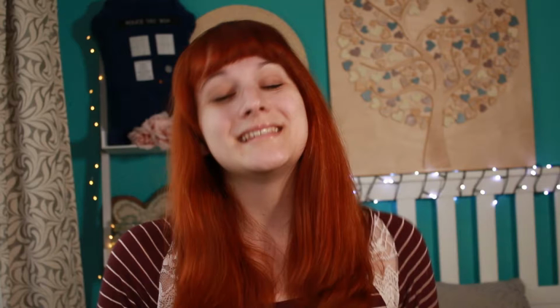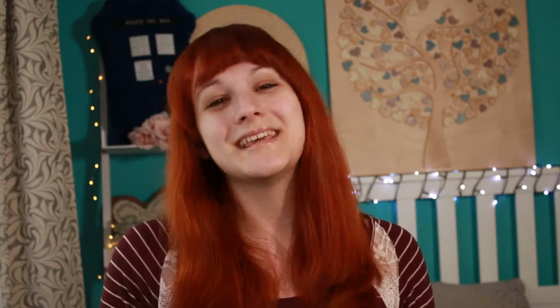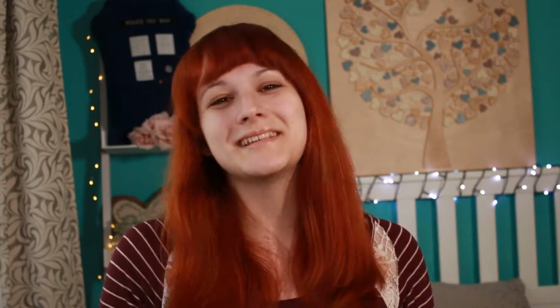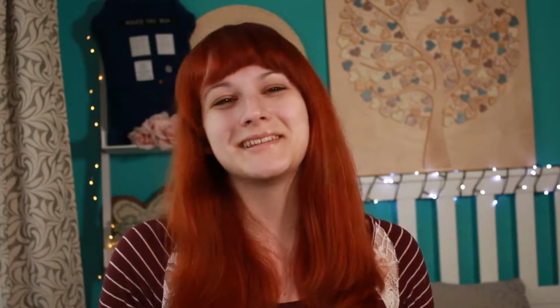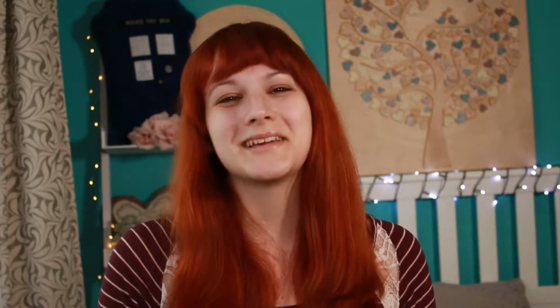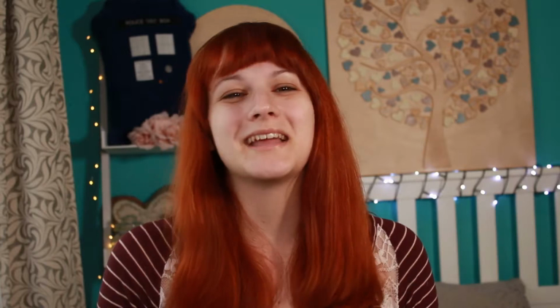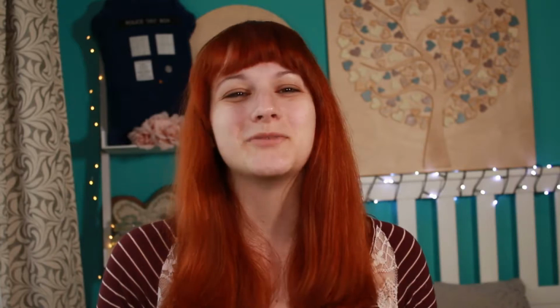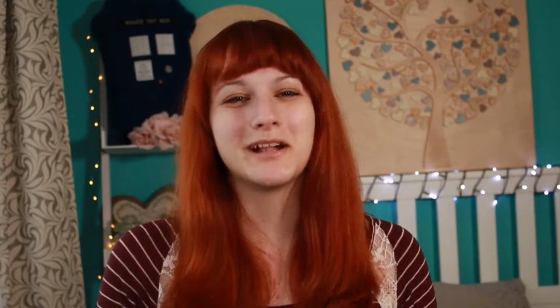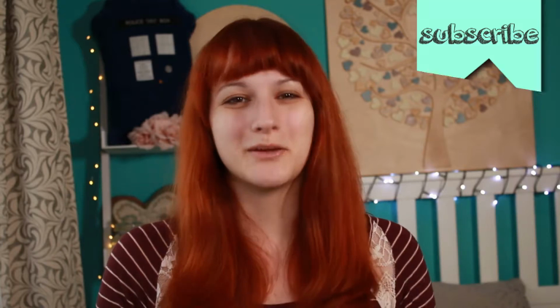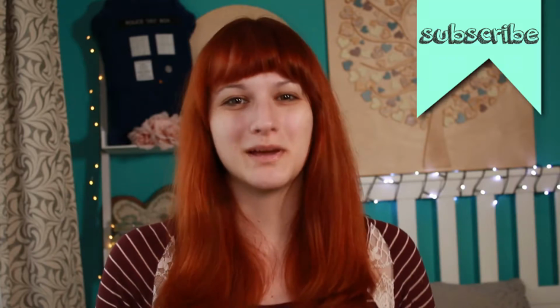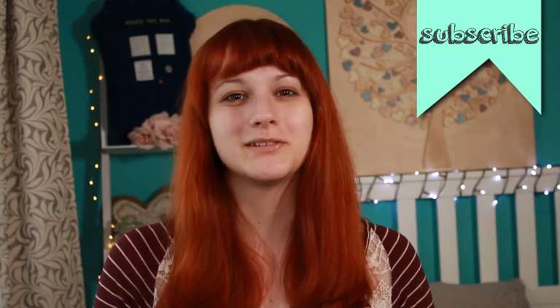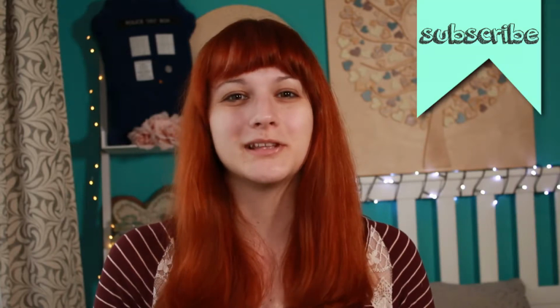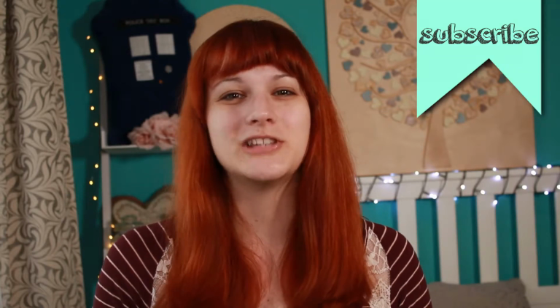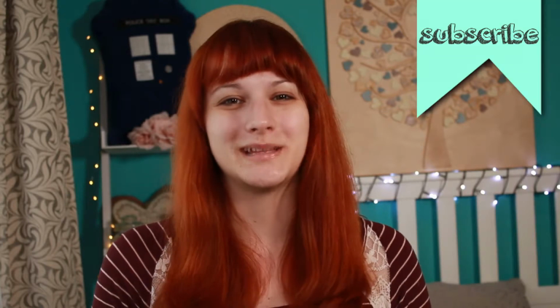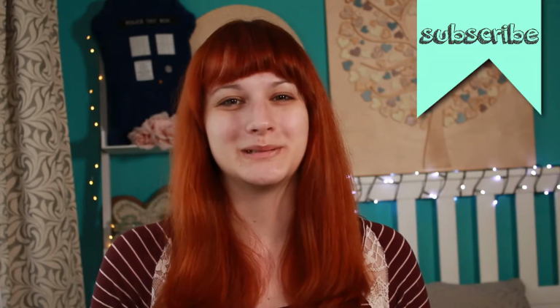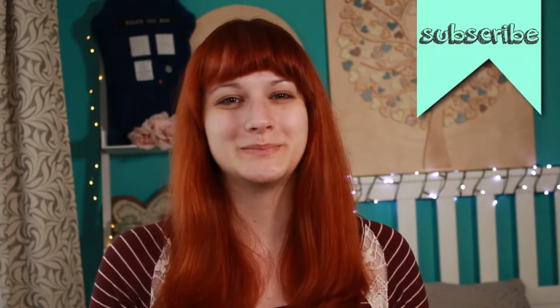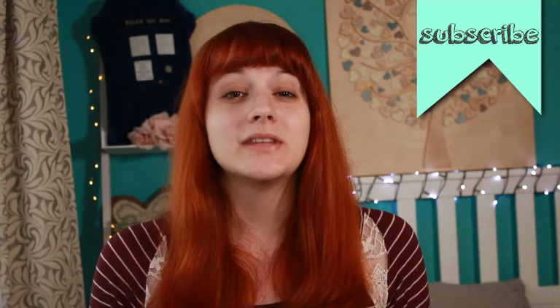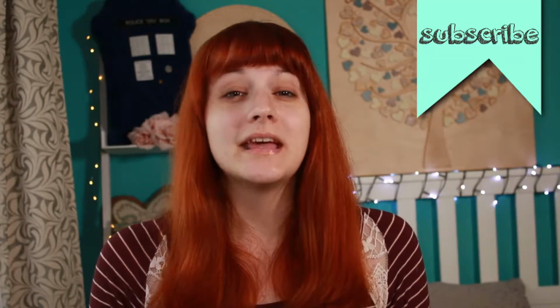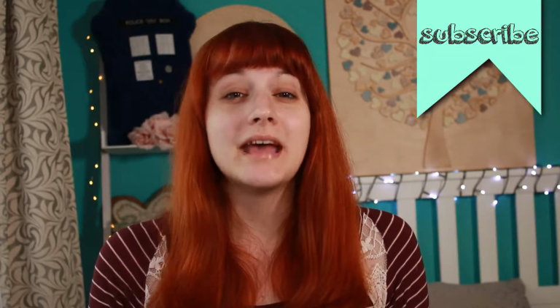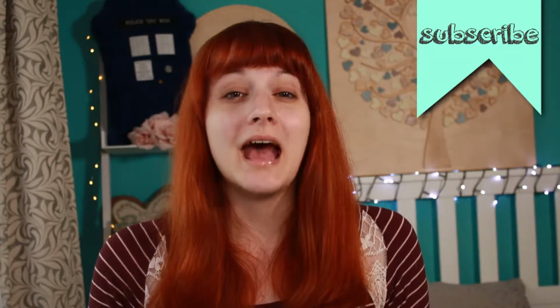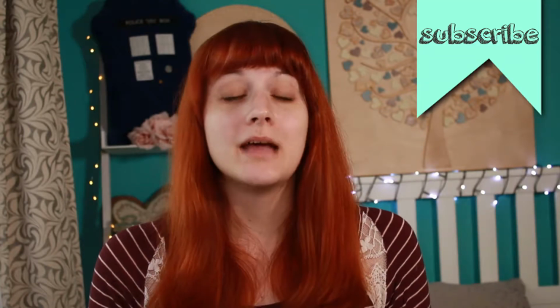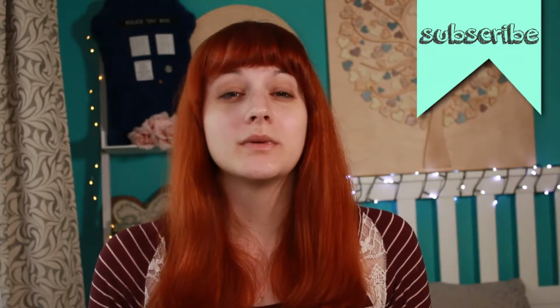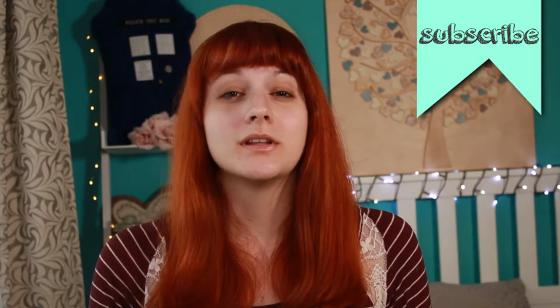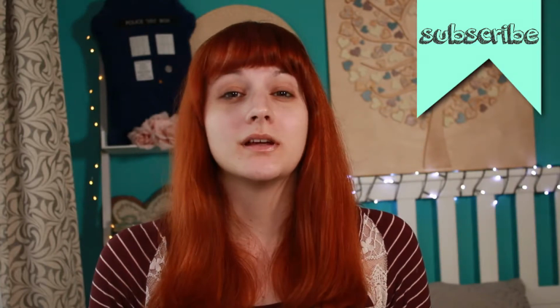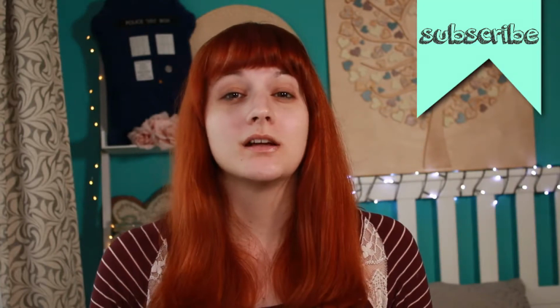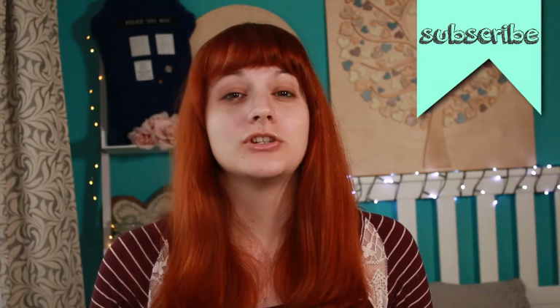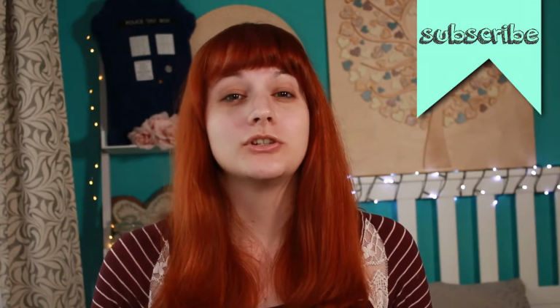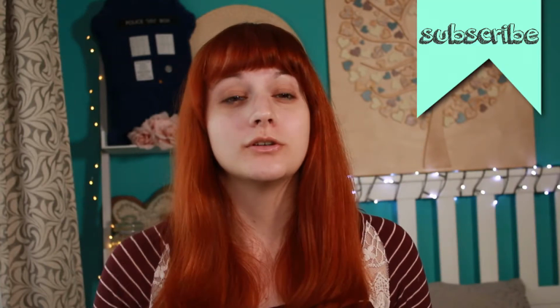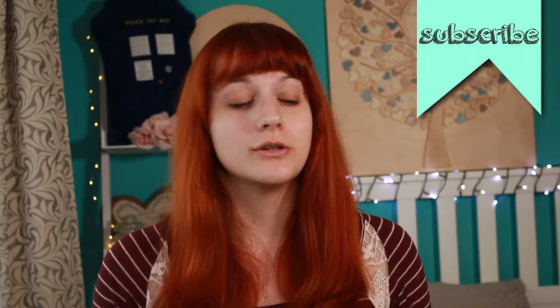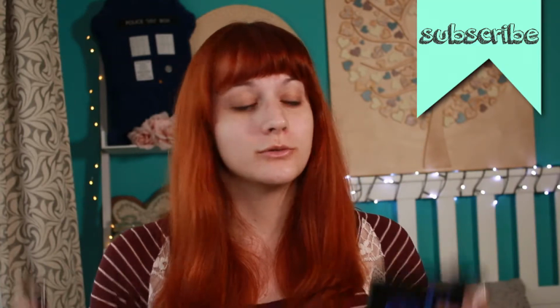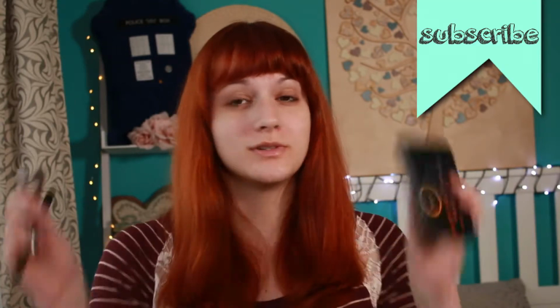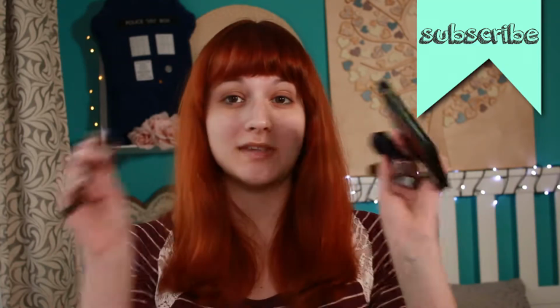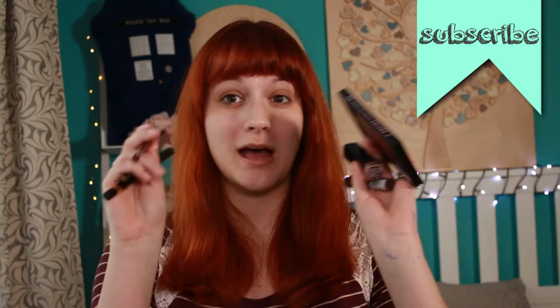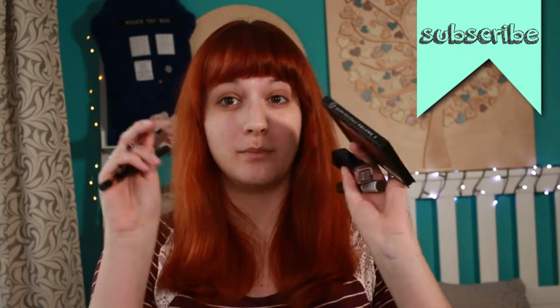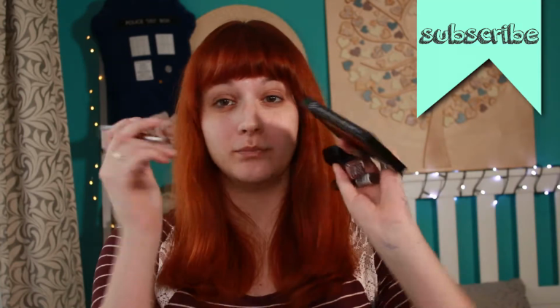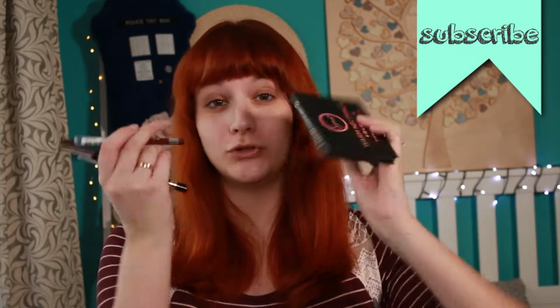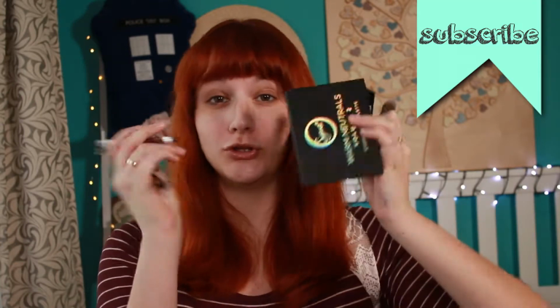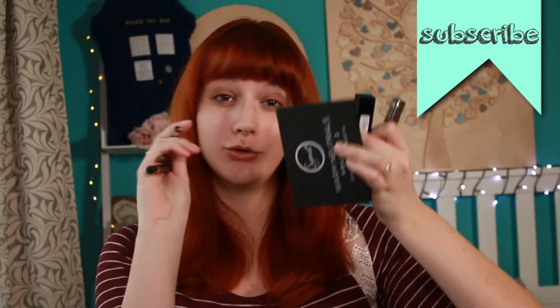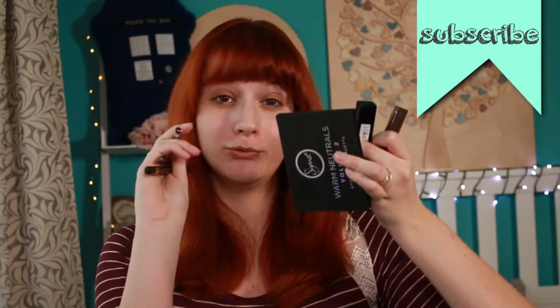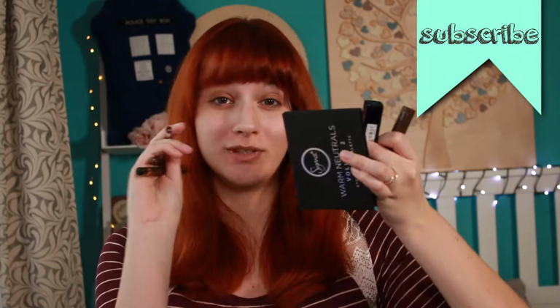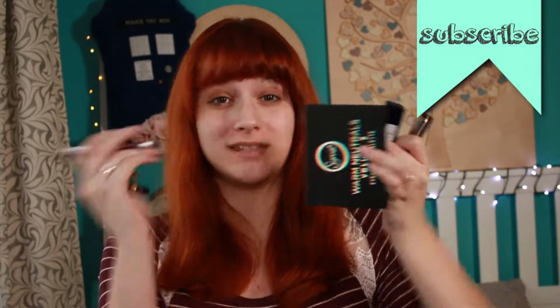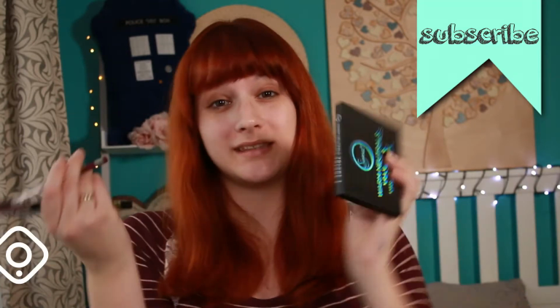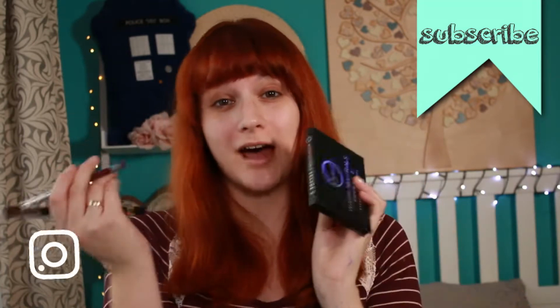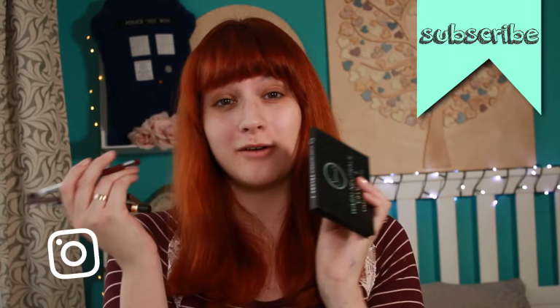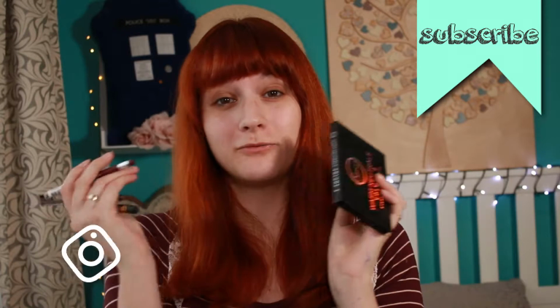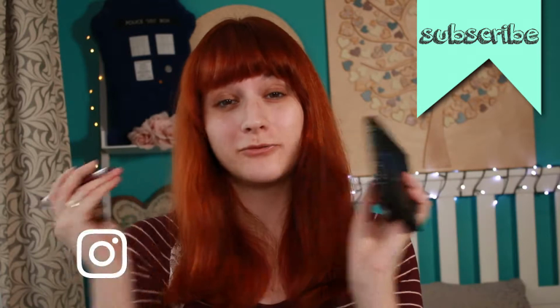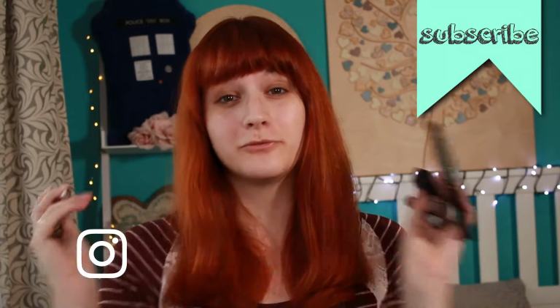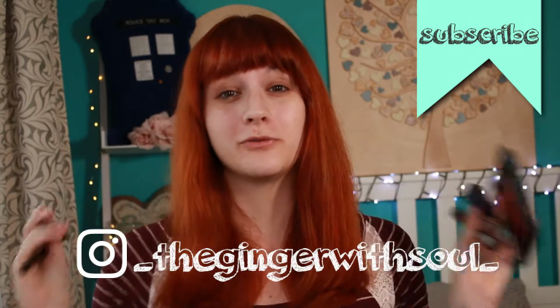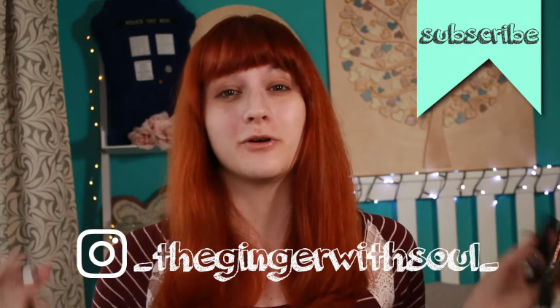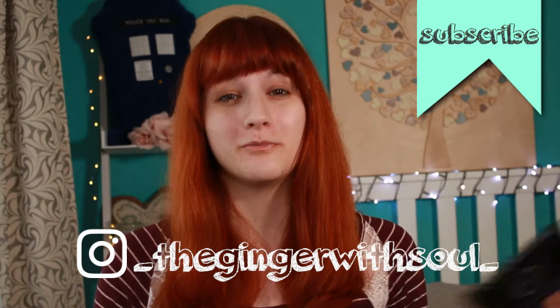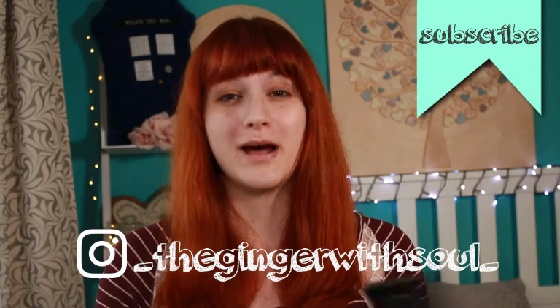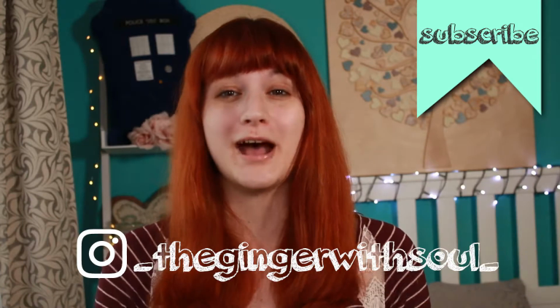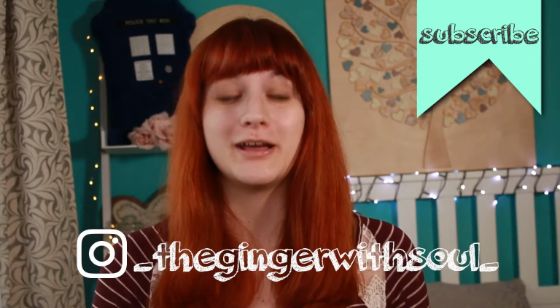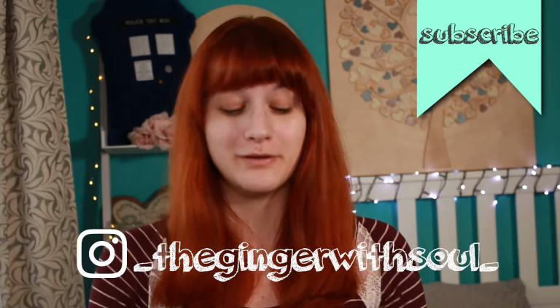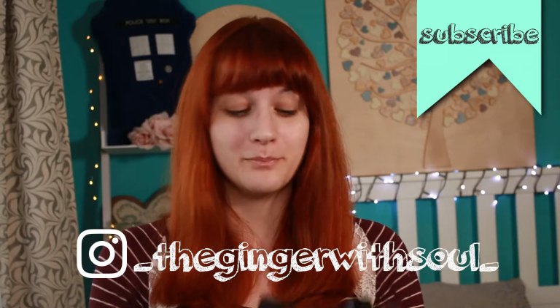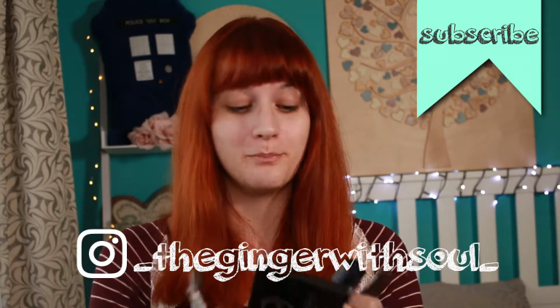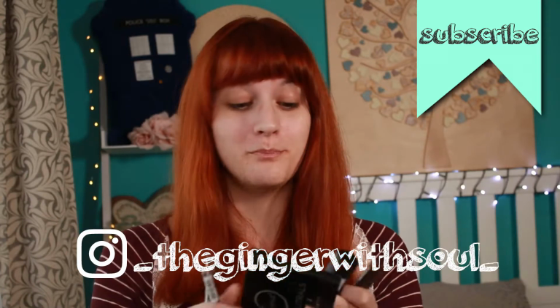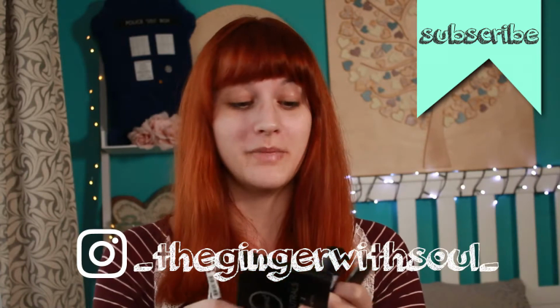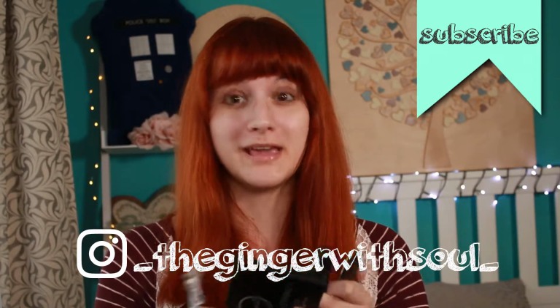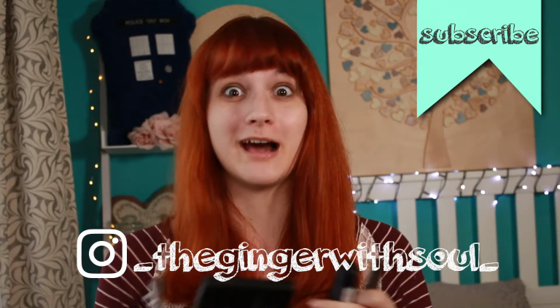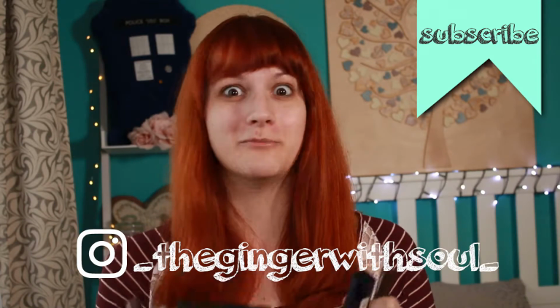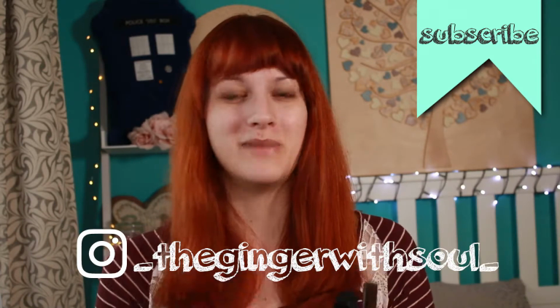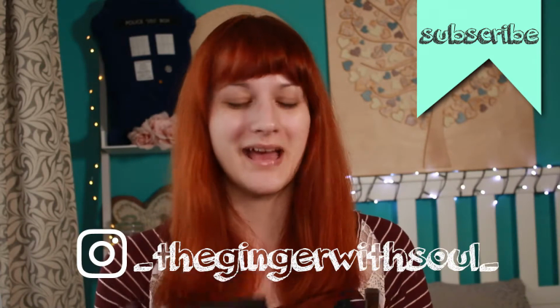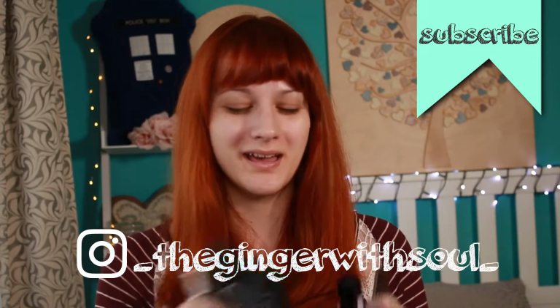Welcome back to the channel. Today I'm gonna show you some new stuff from my makeup bag.